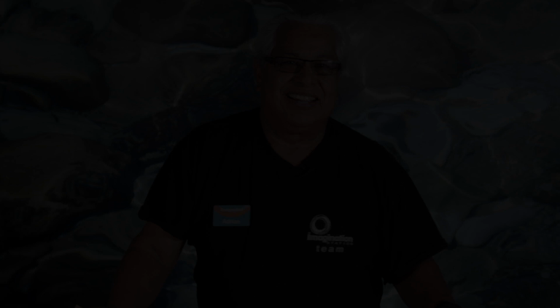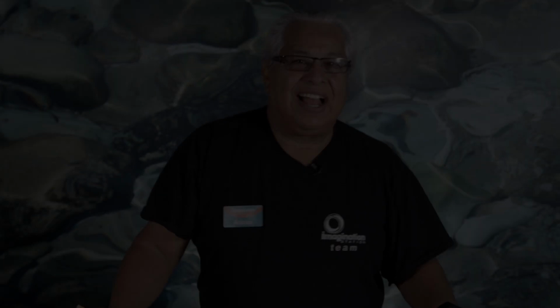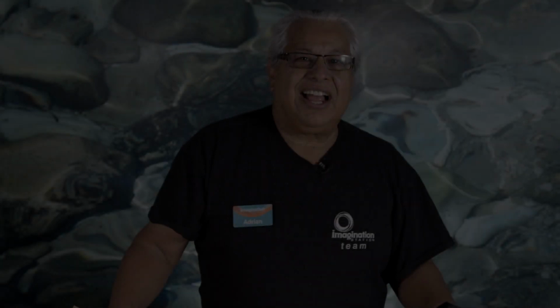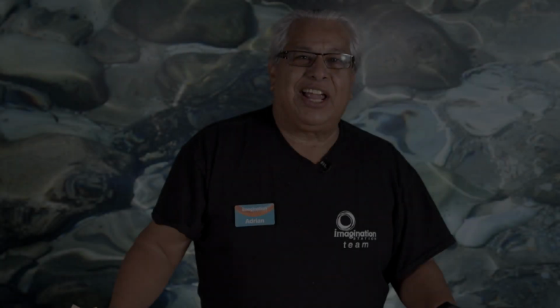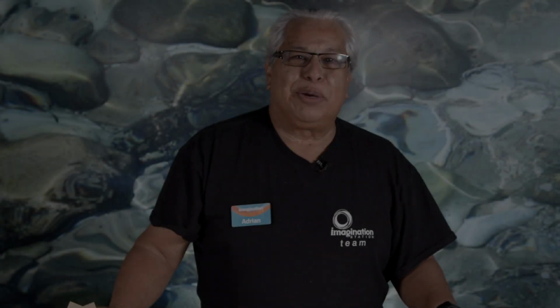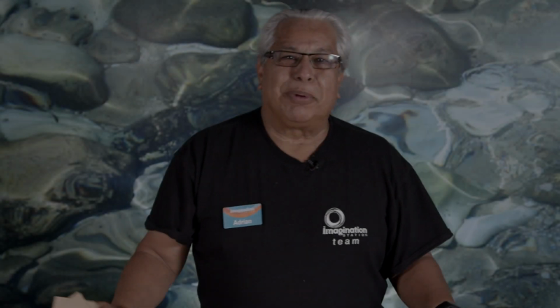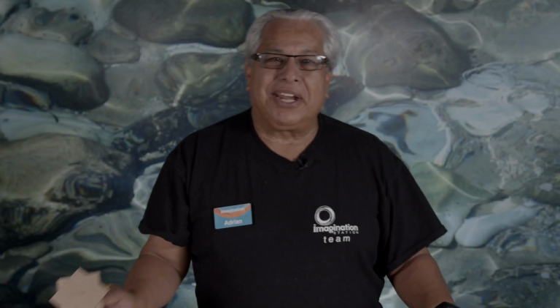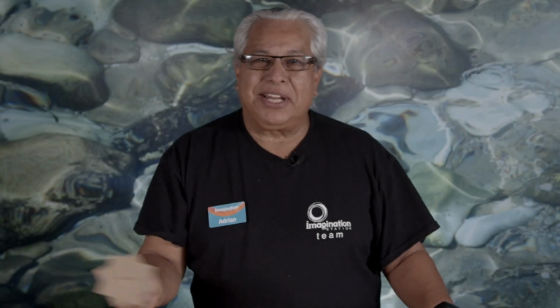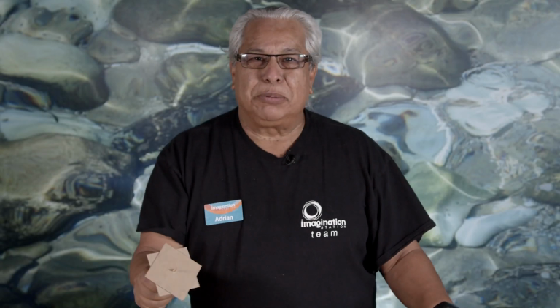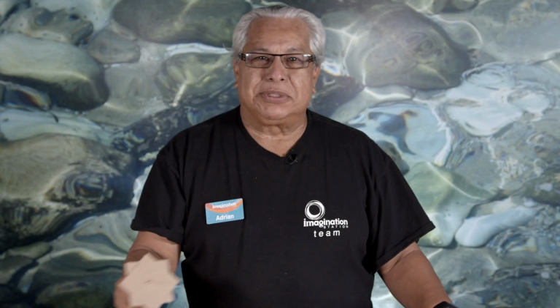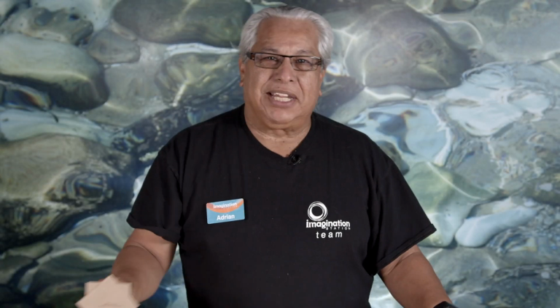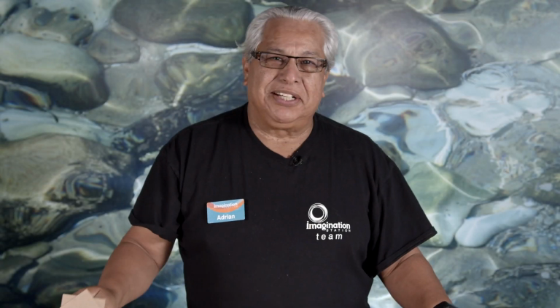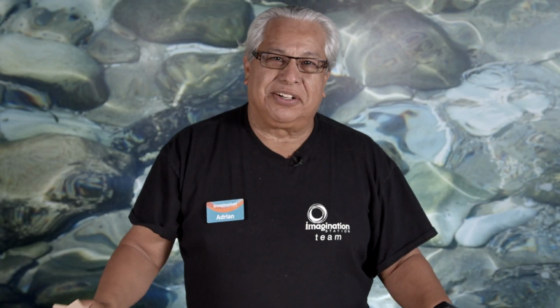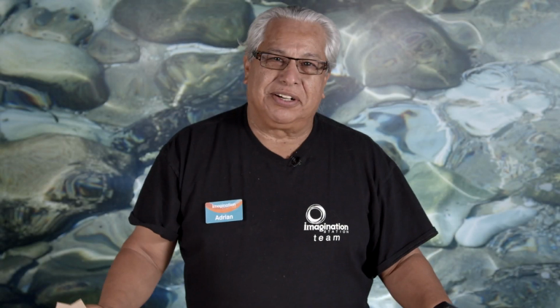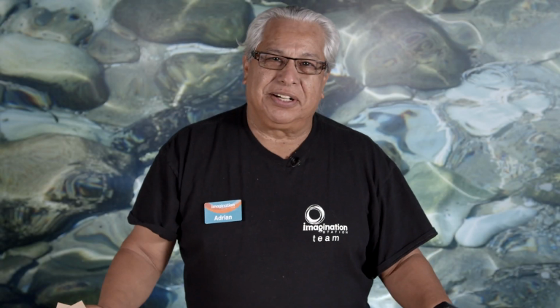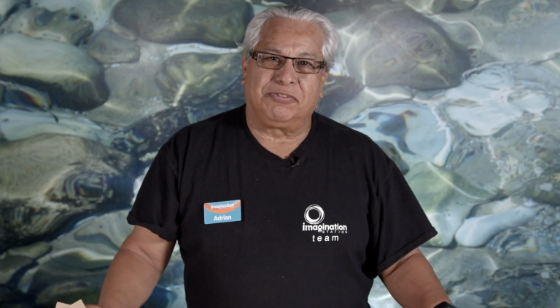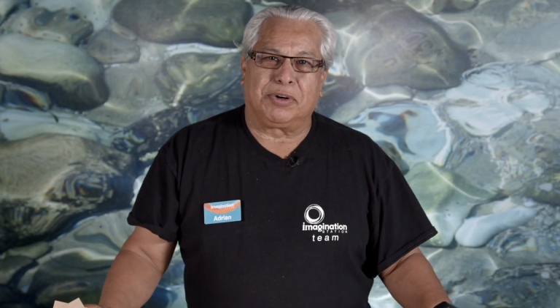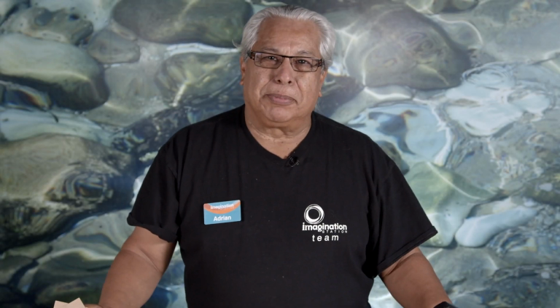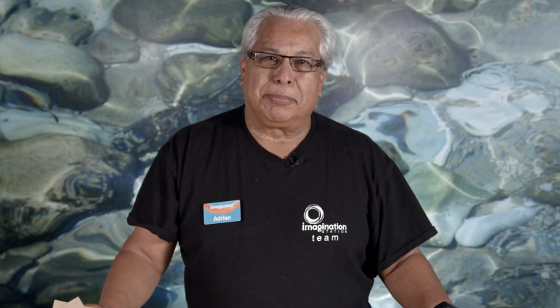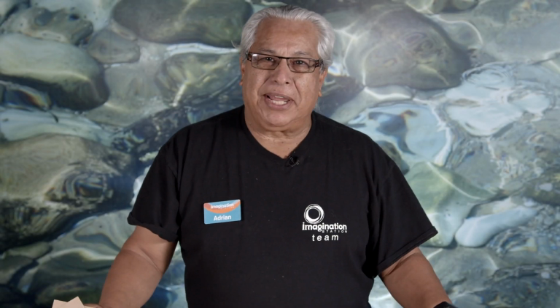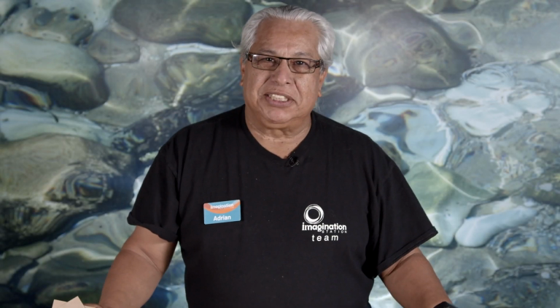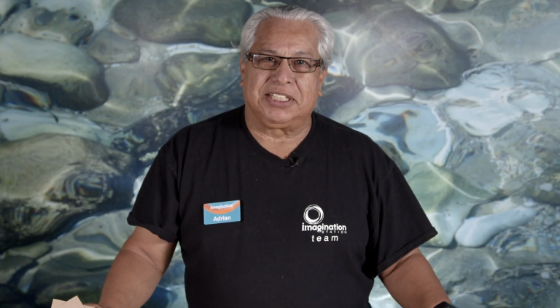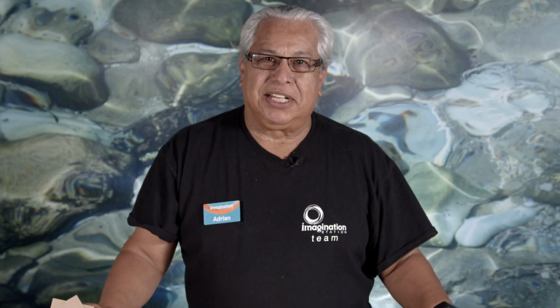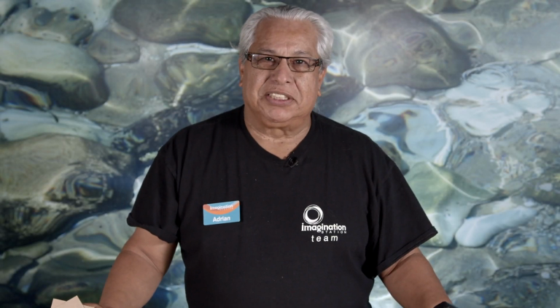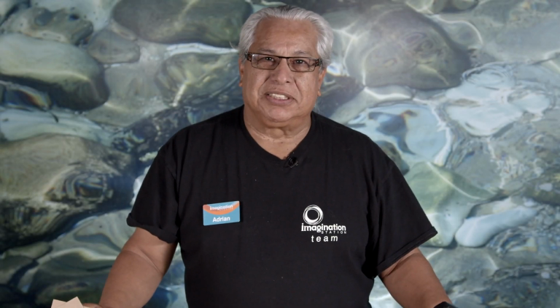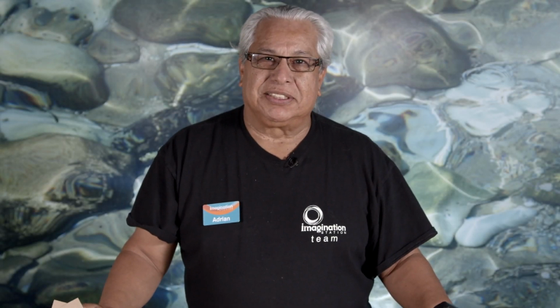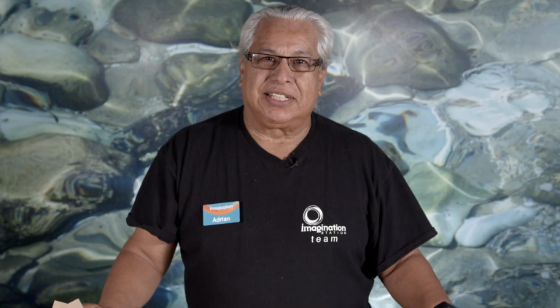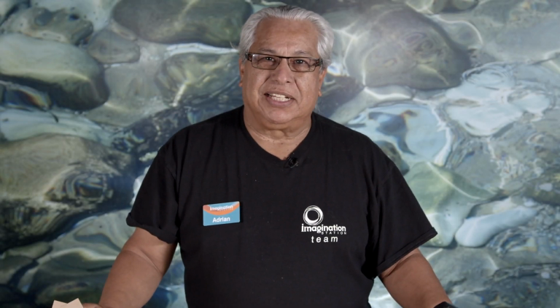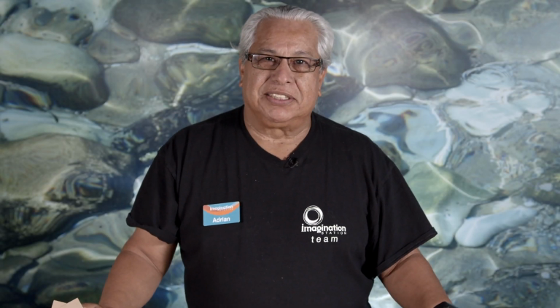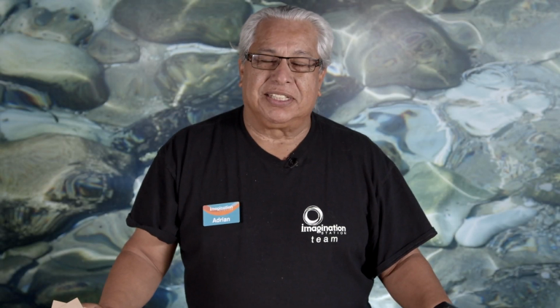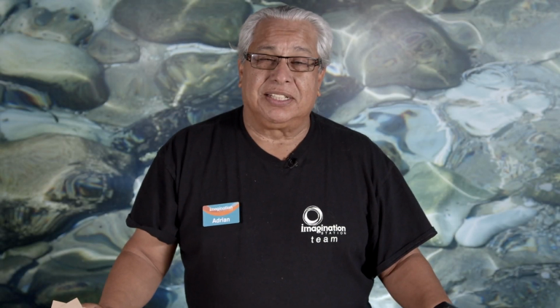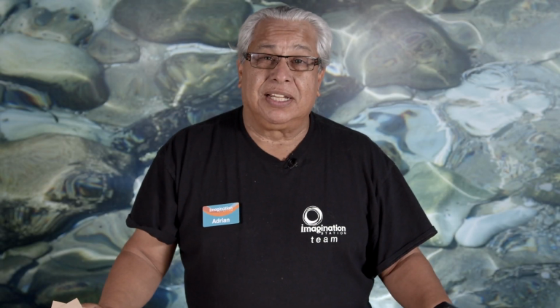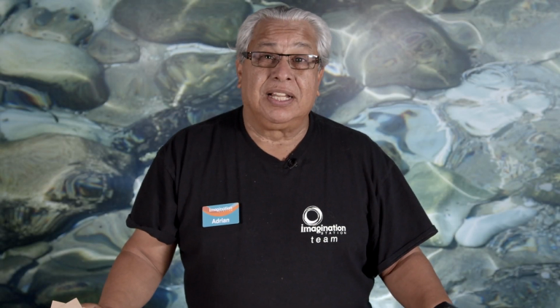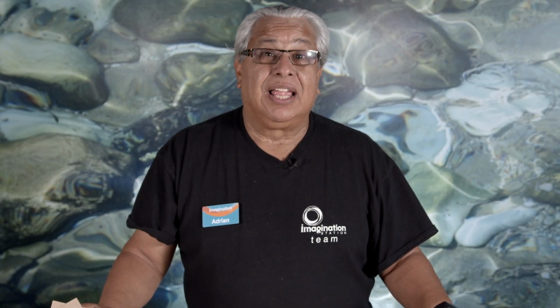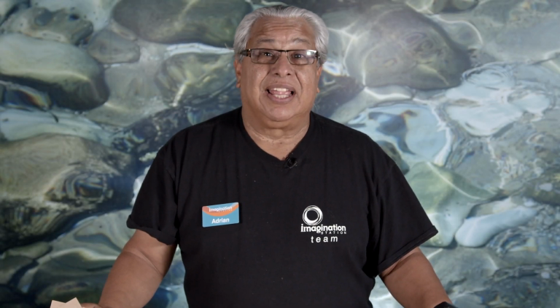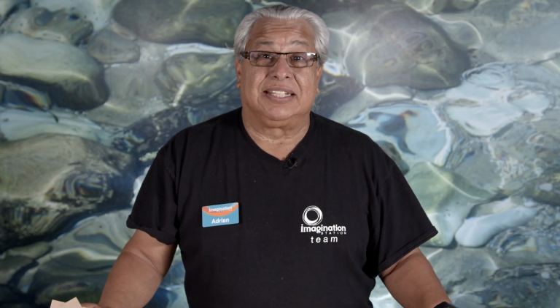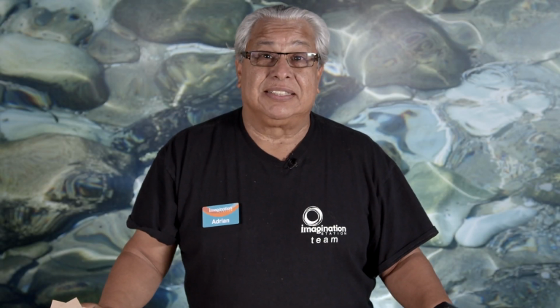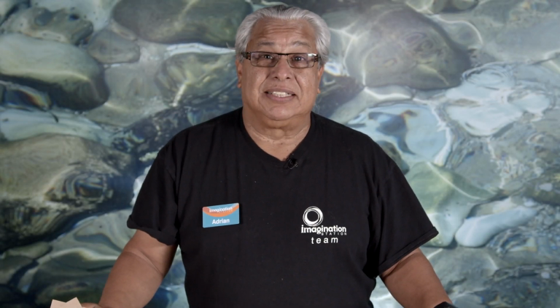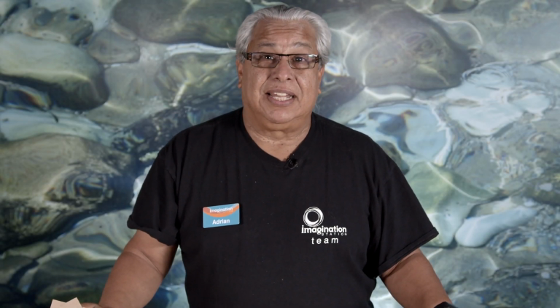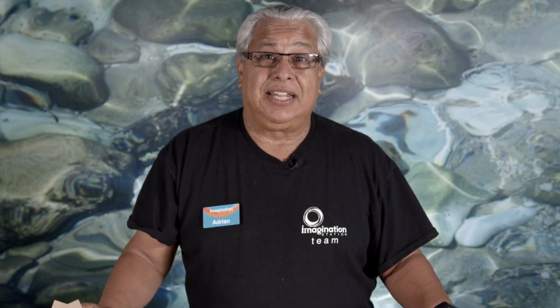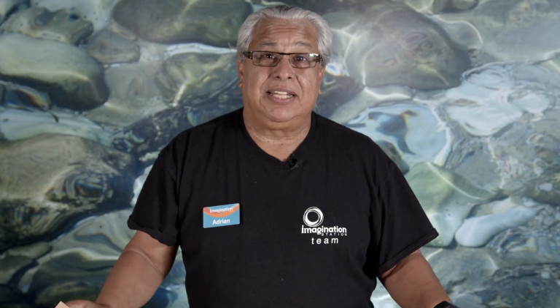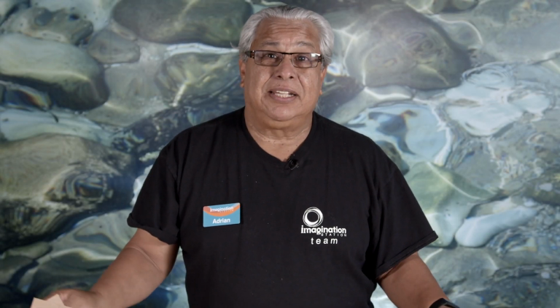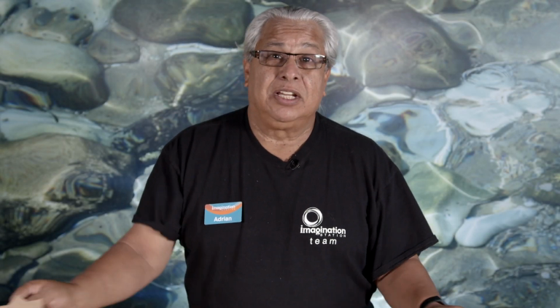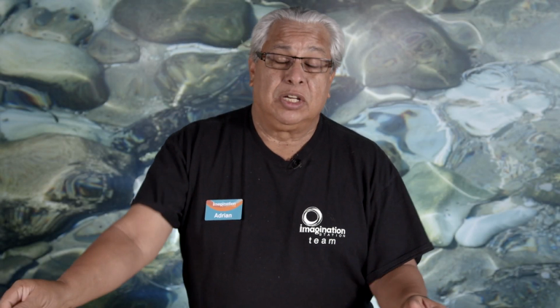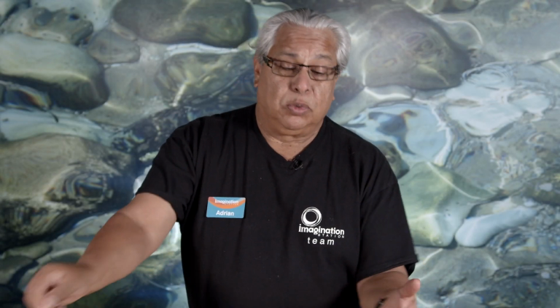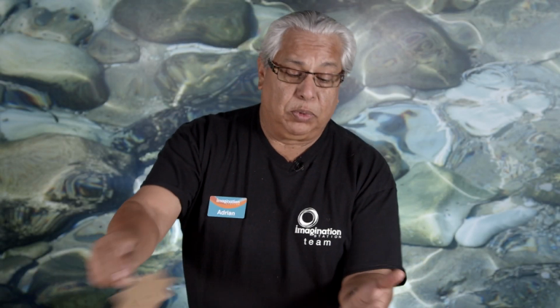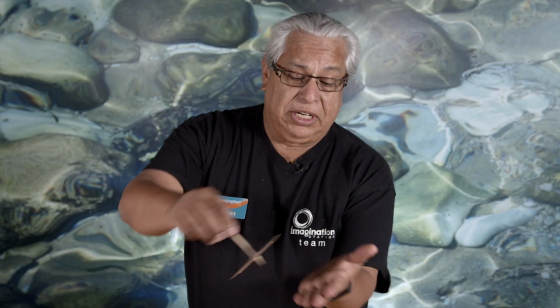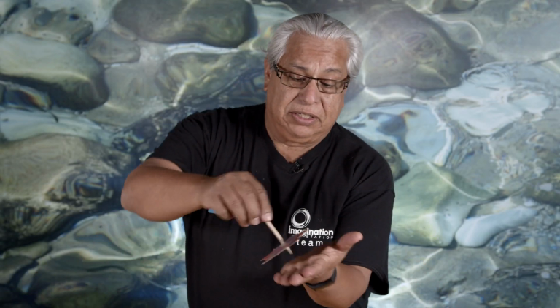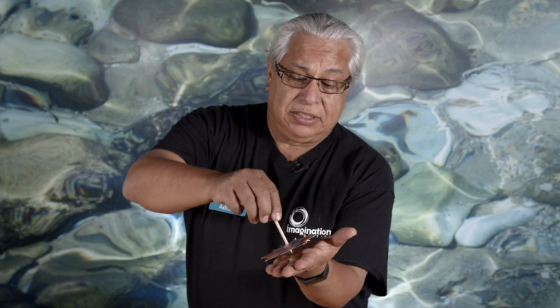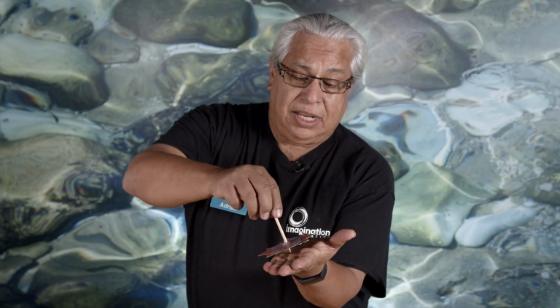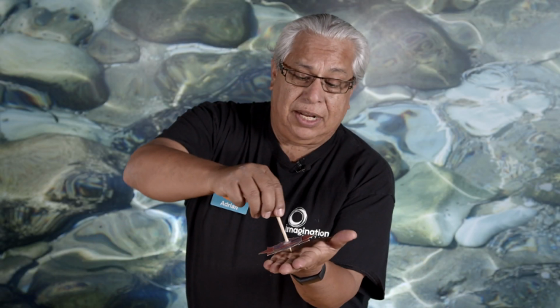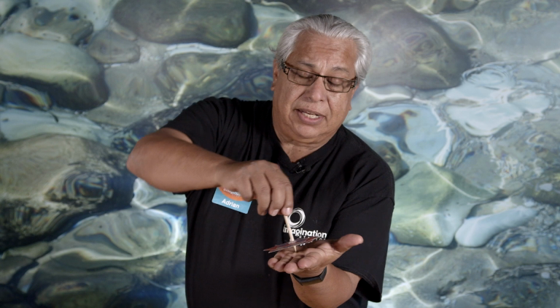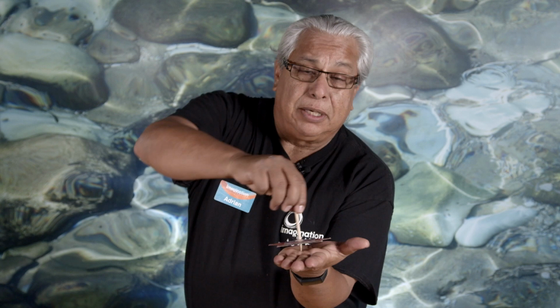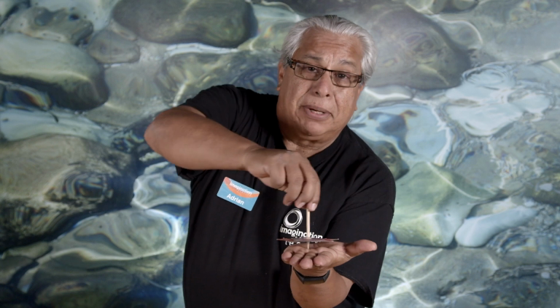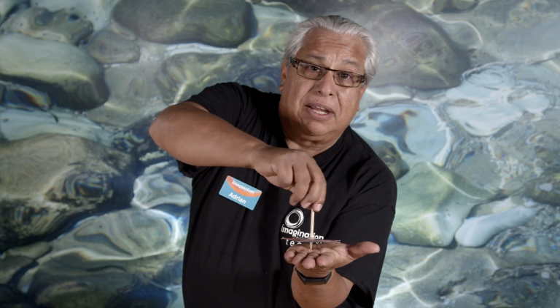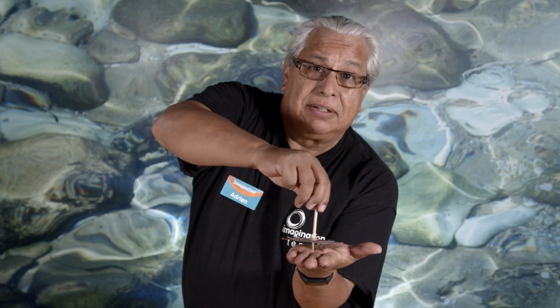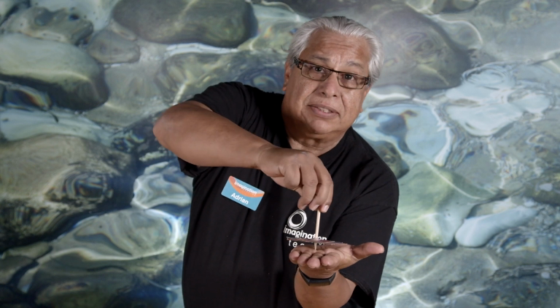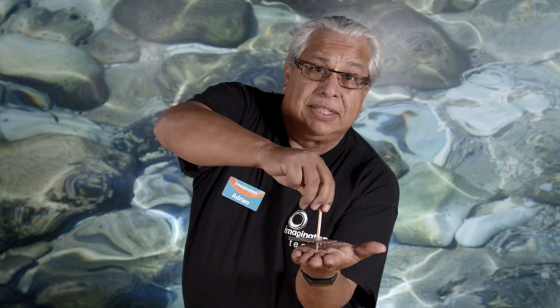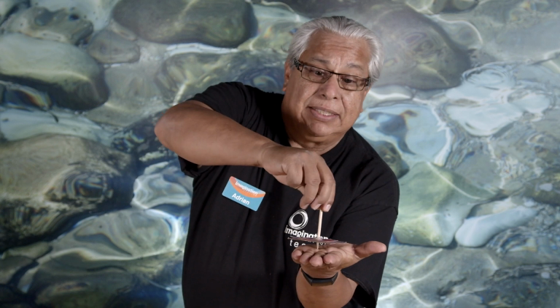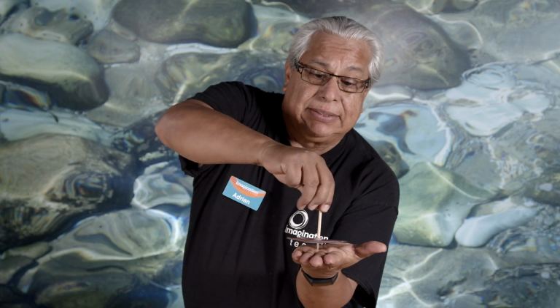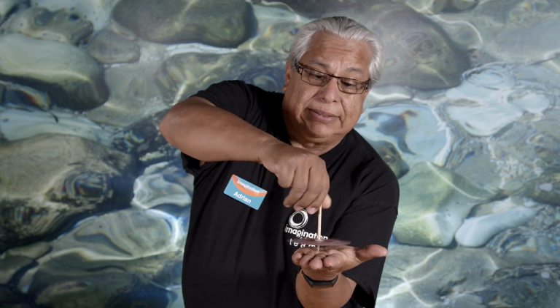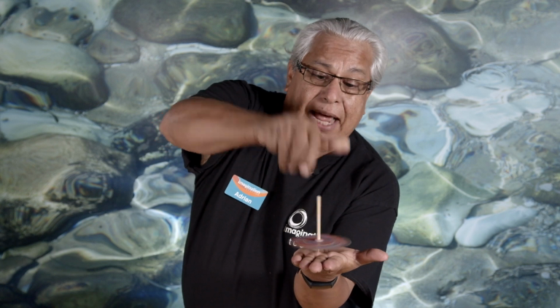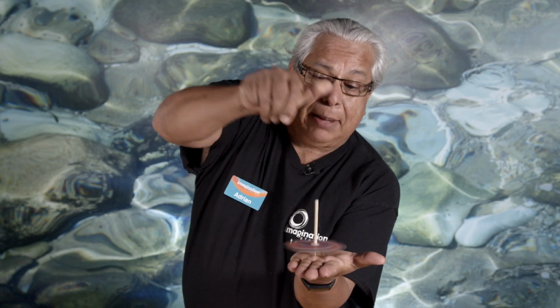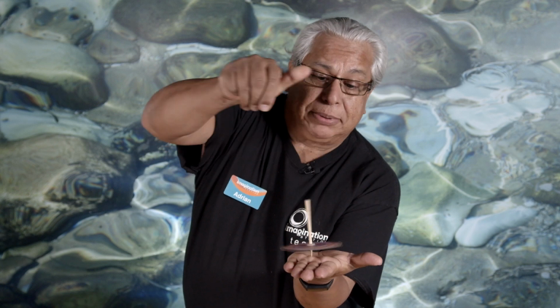Hi, my name's Adrian from Imagination Station, and today we are talking about tops.